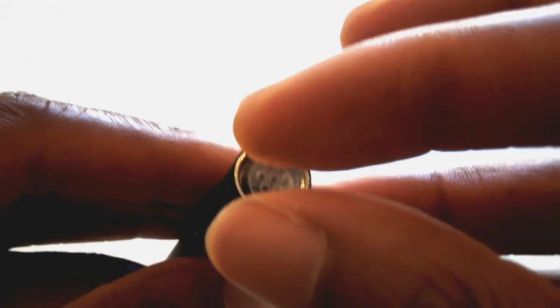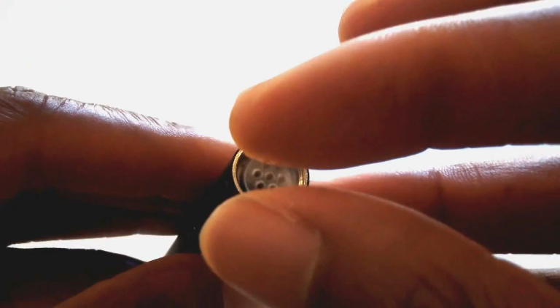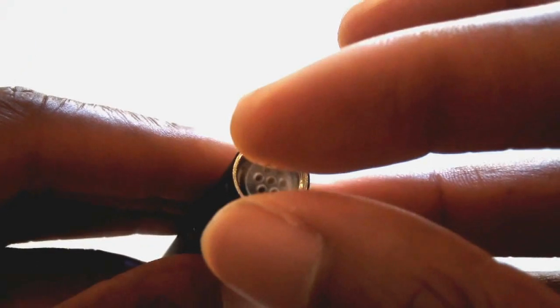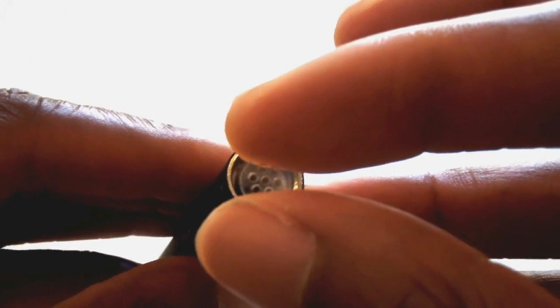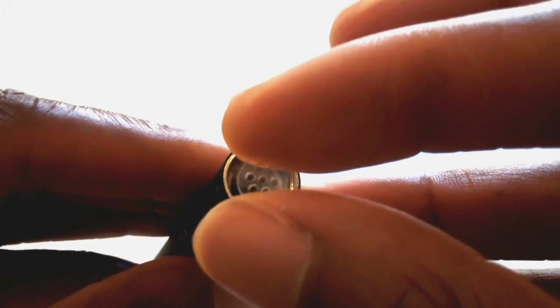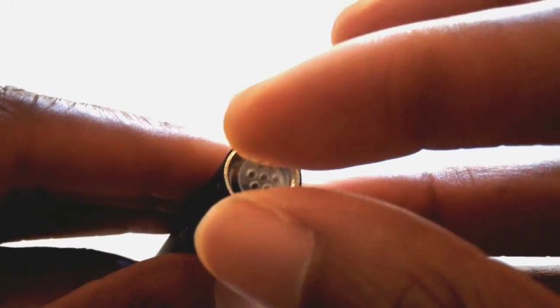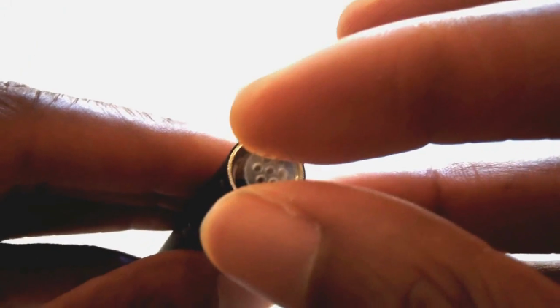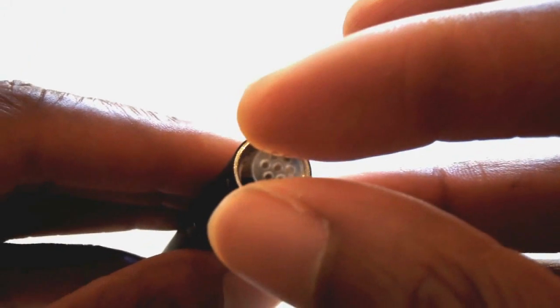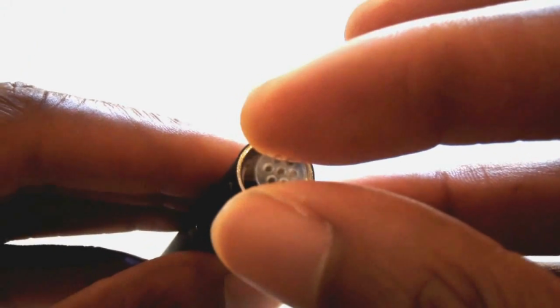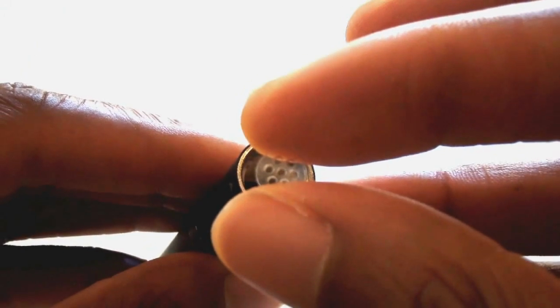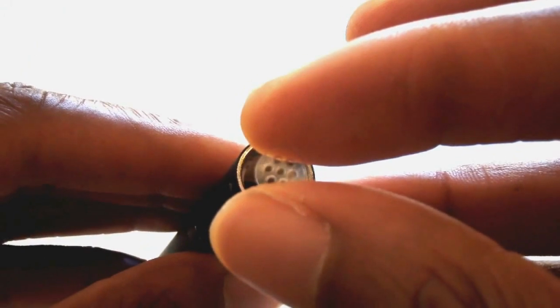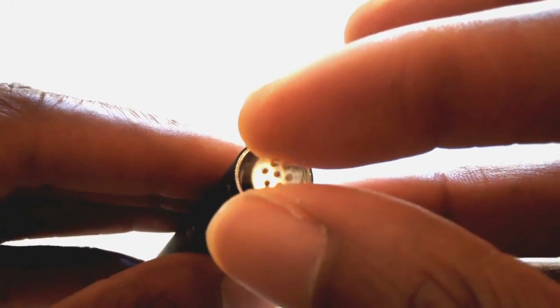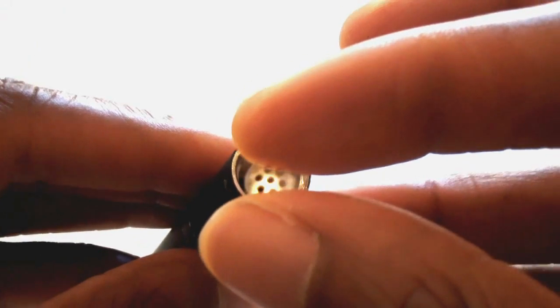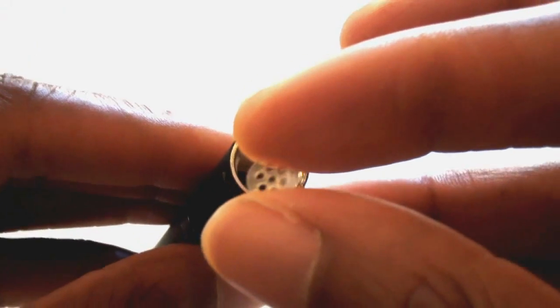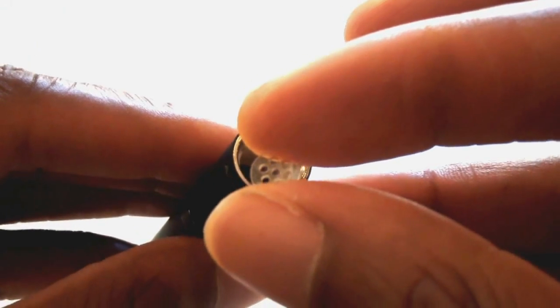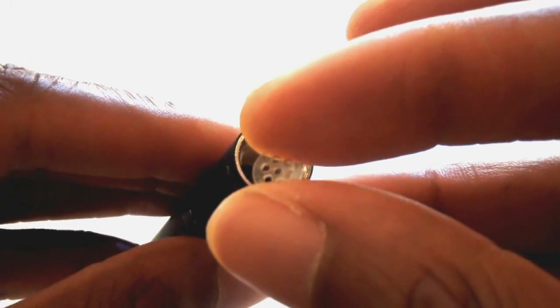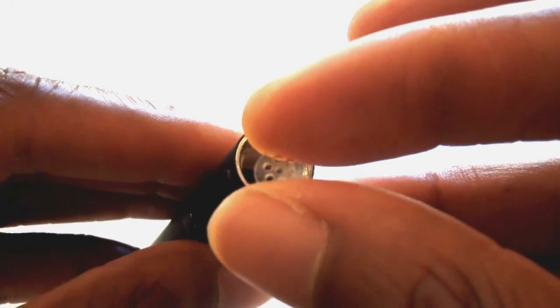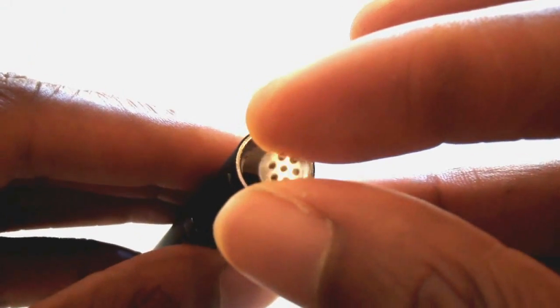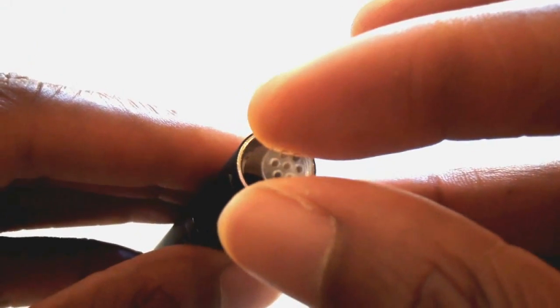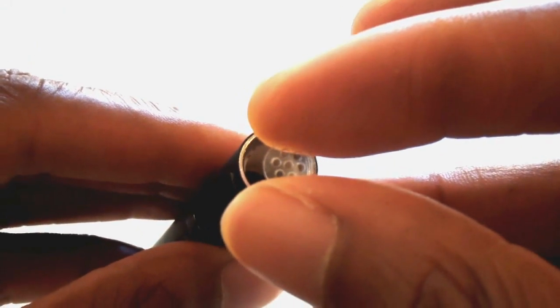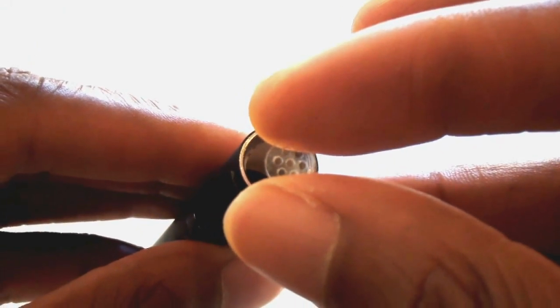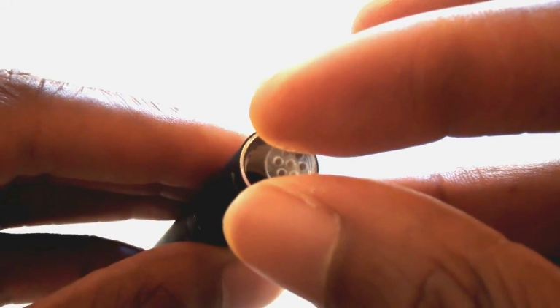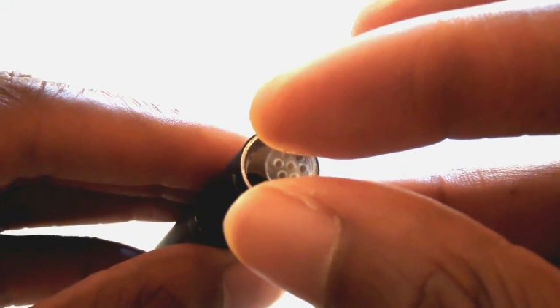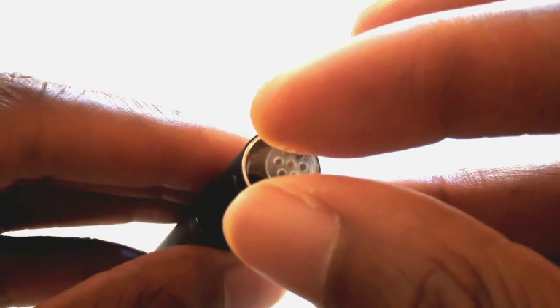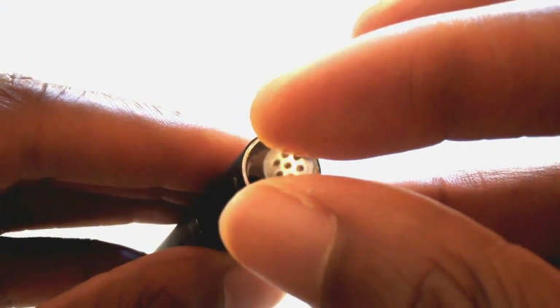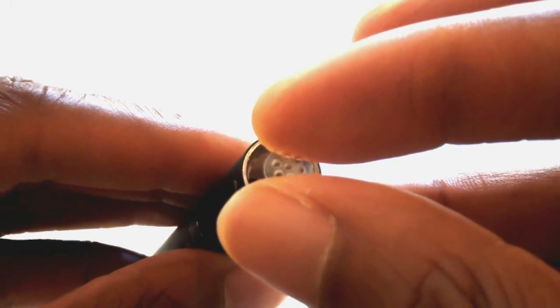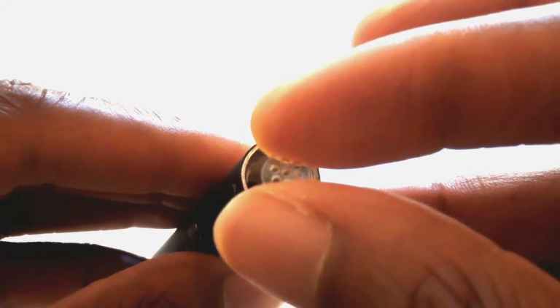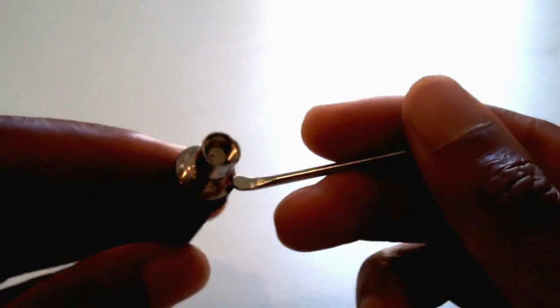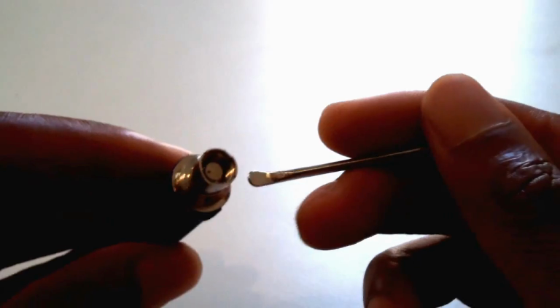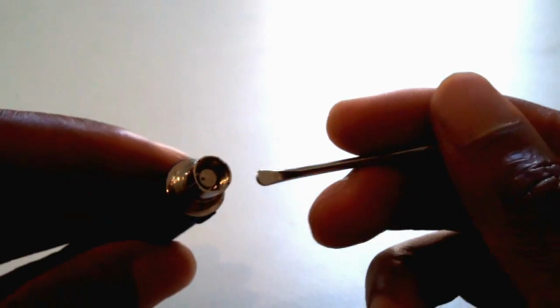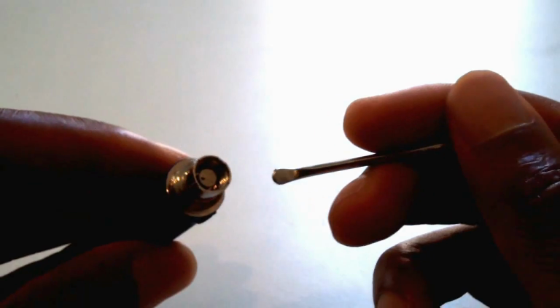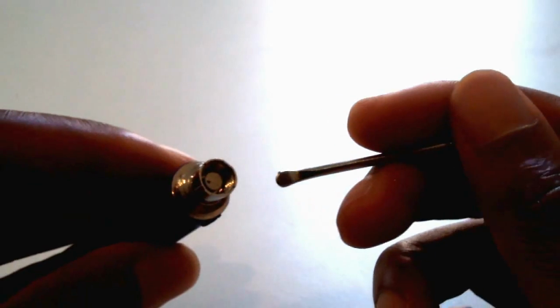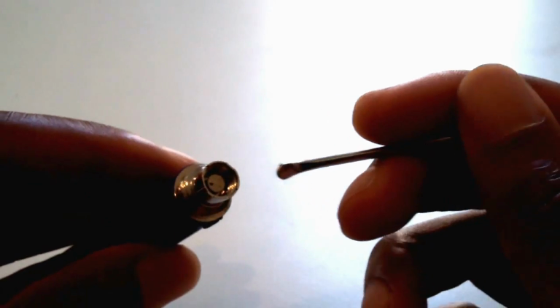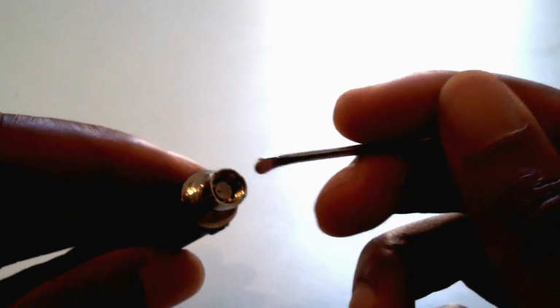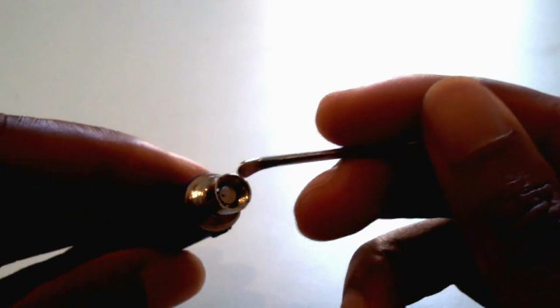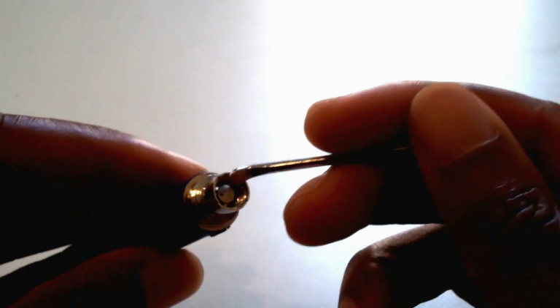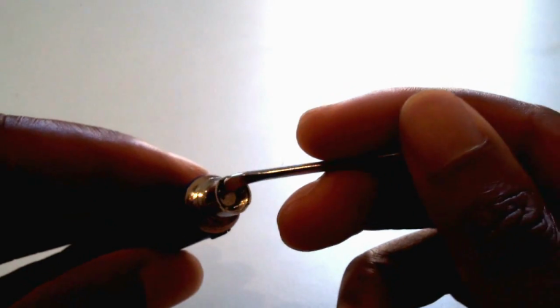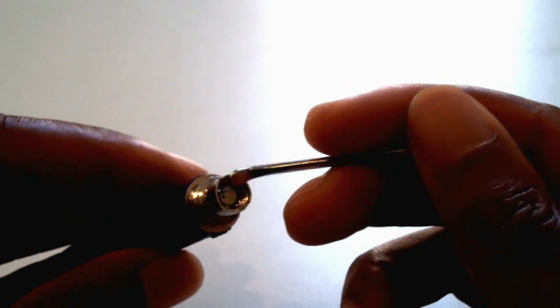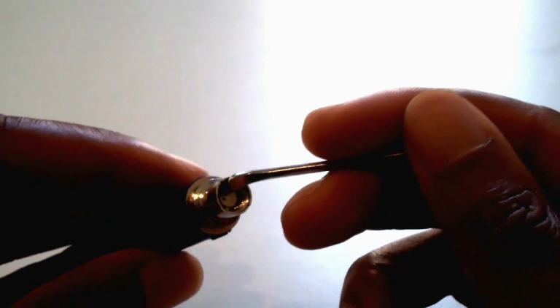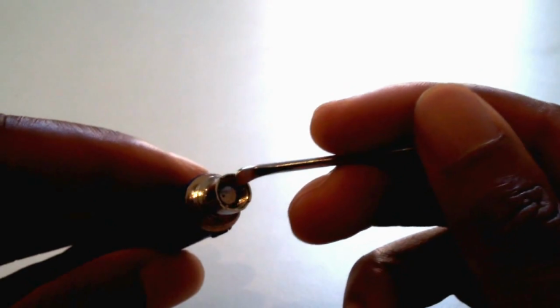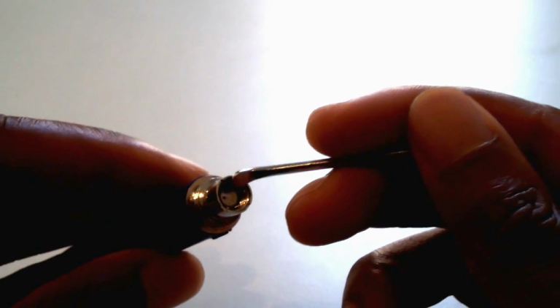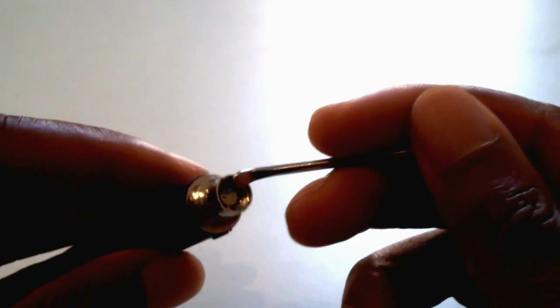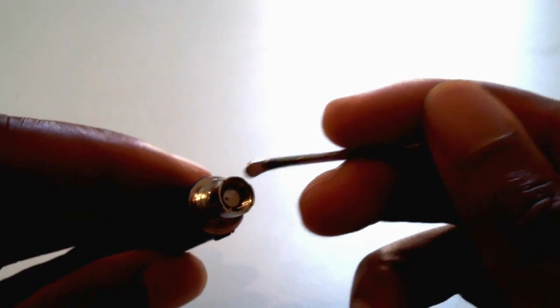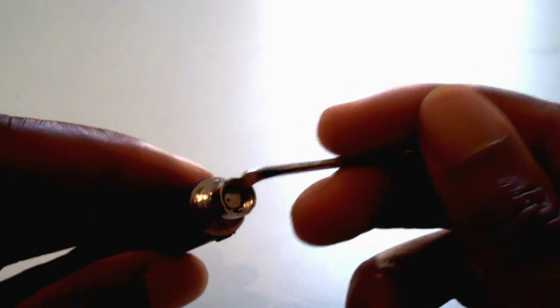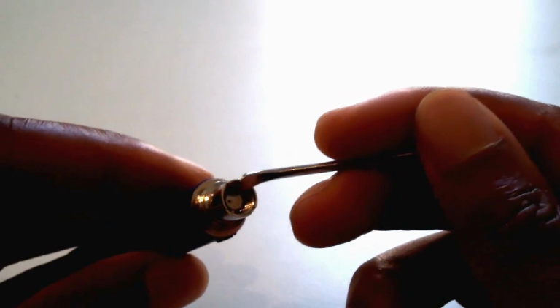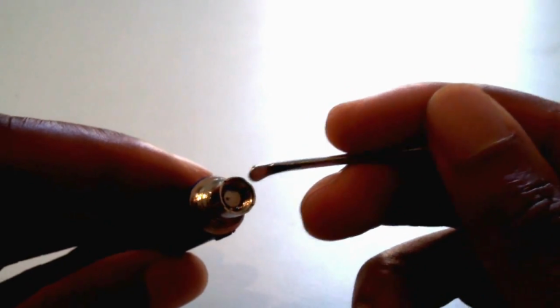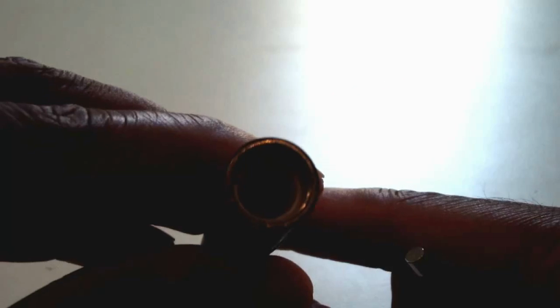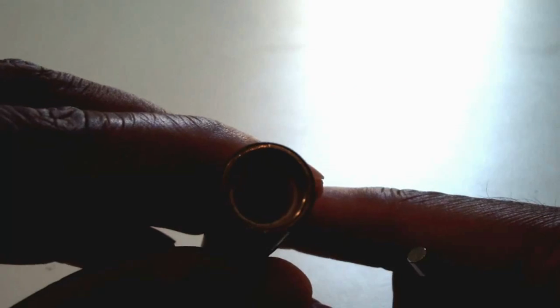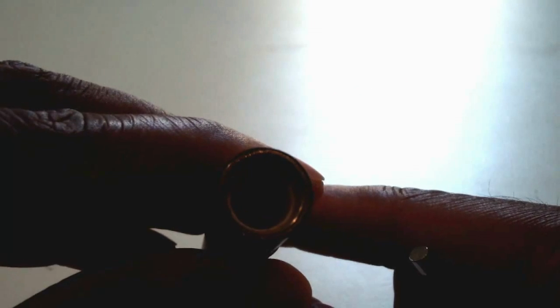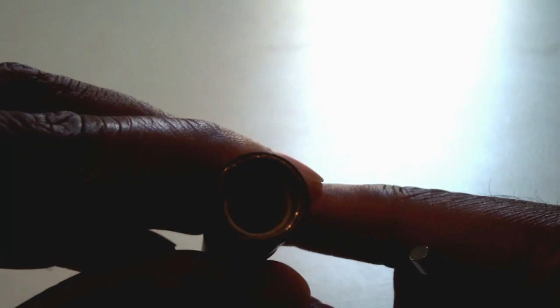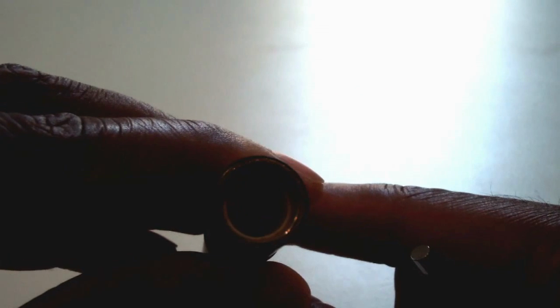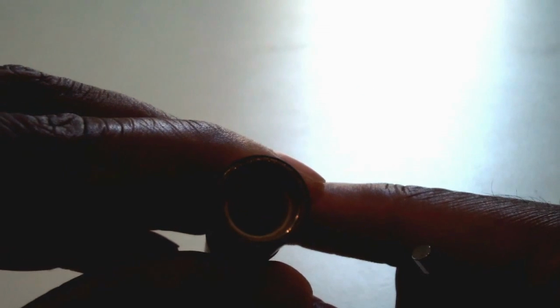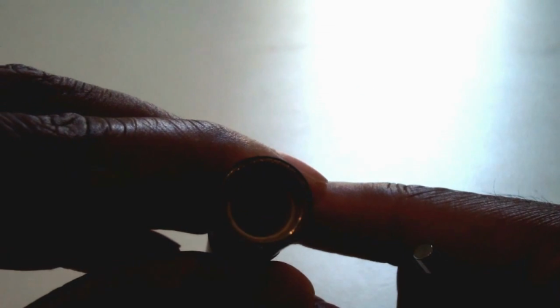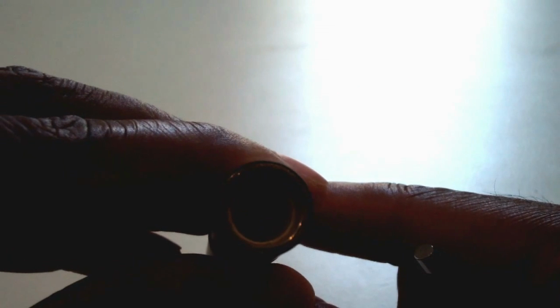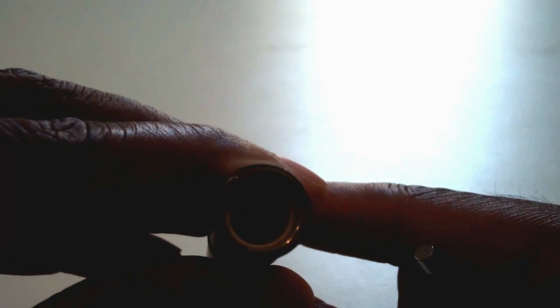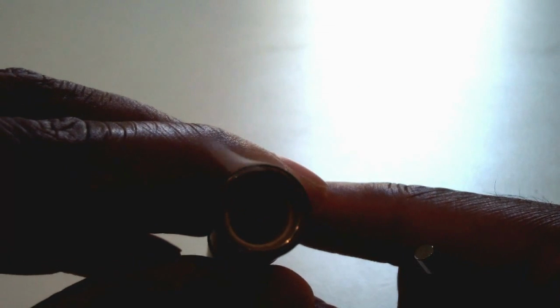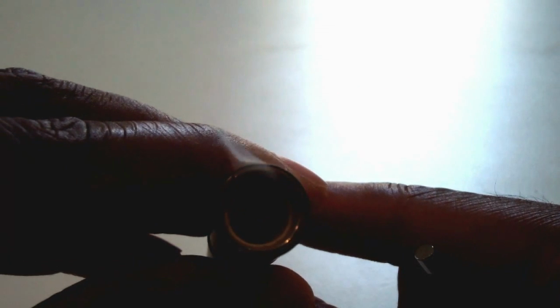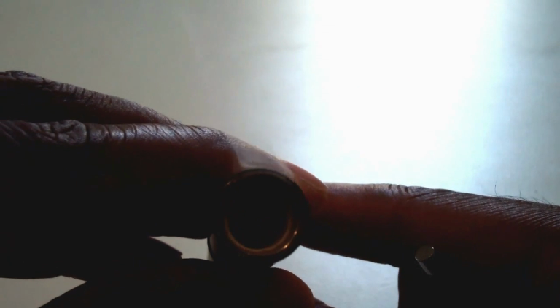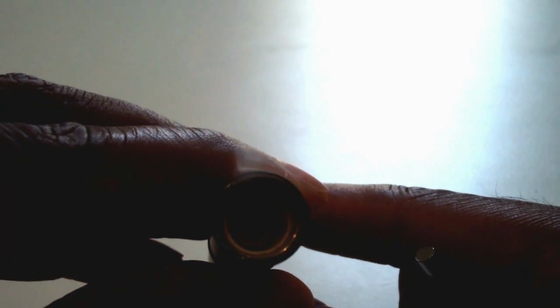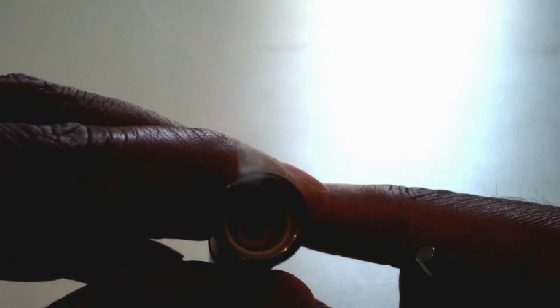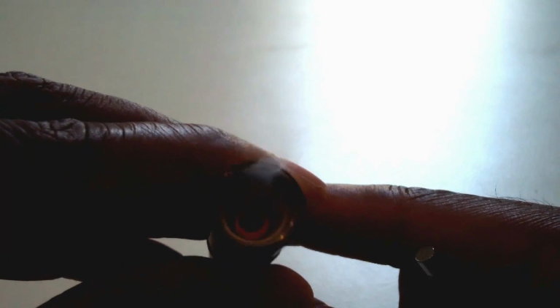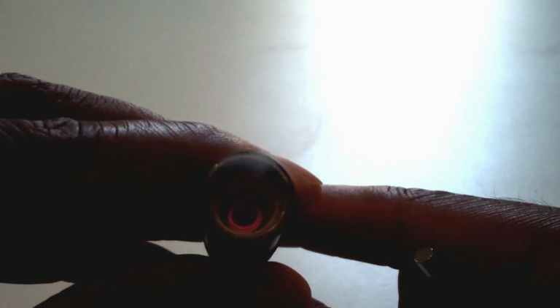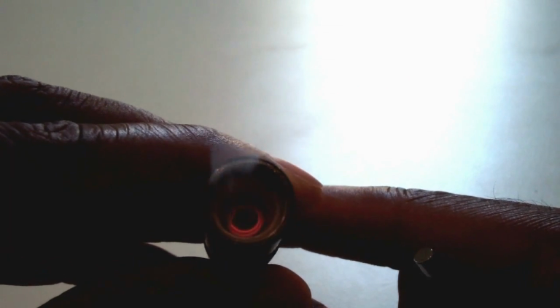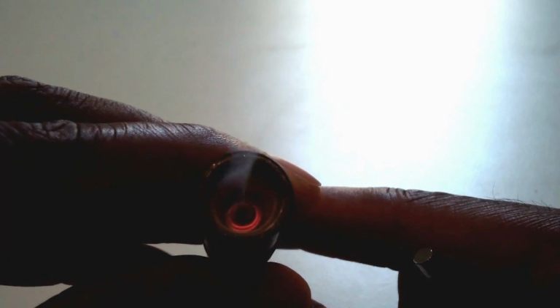Let's fix your battery today — we're going to bring your dead heating chambers right back to life.